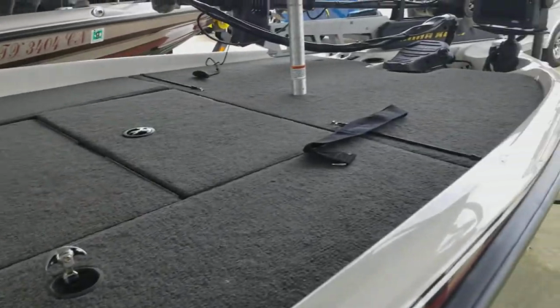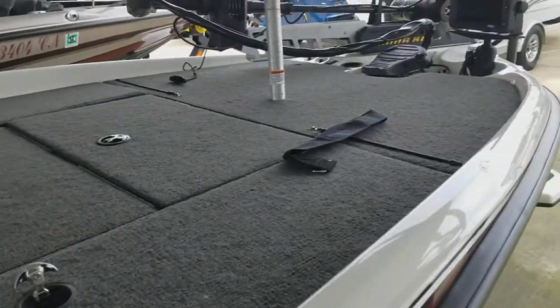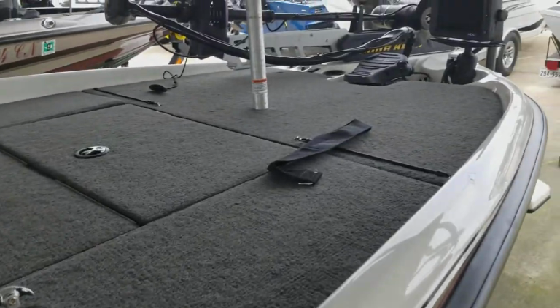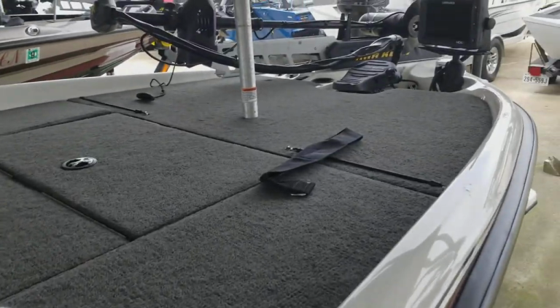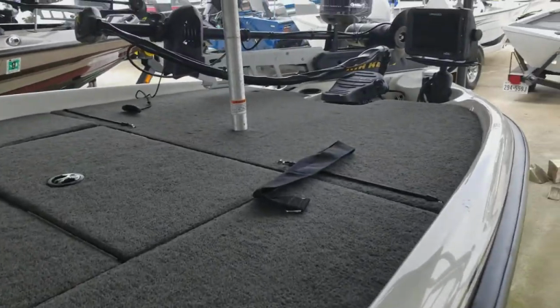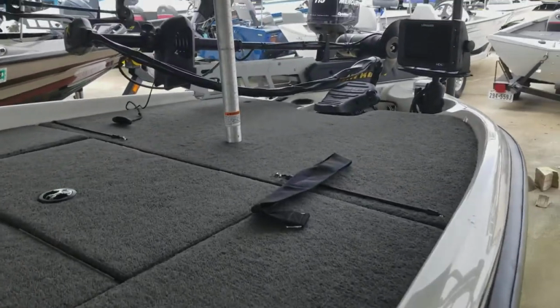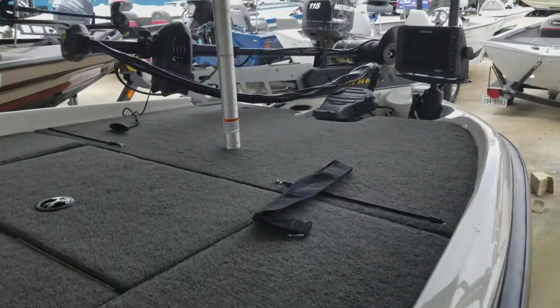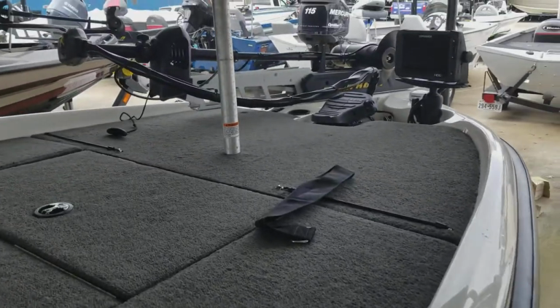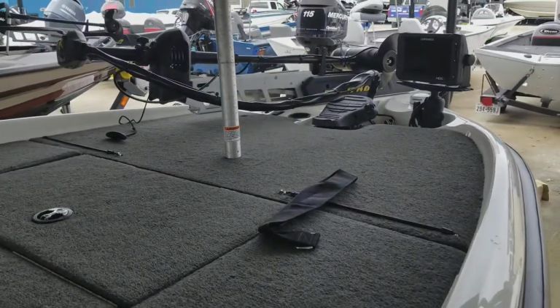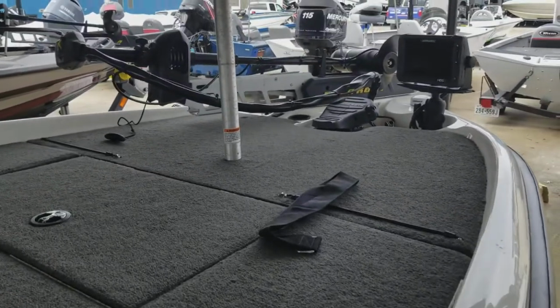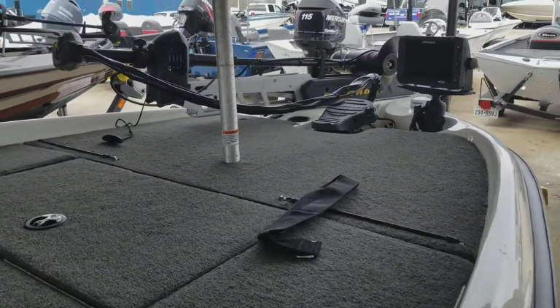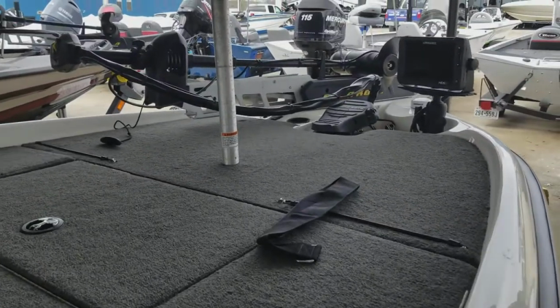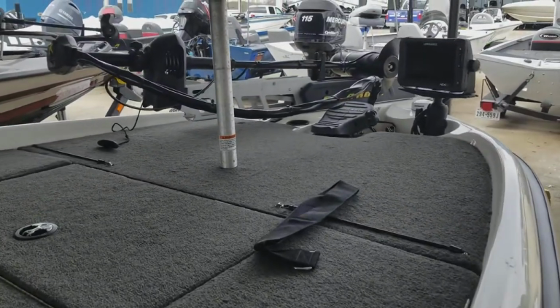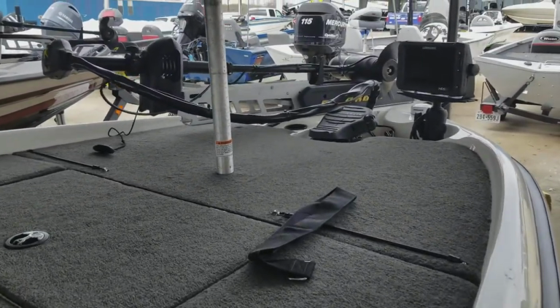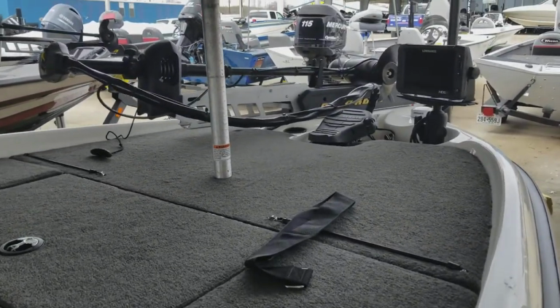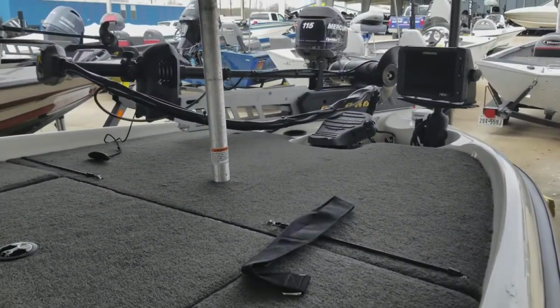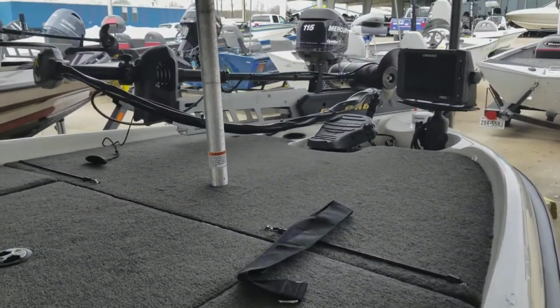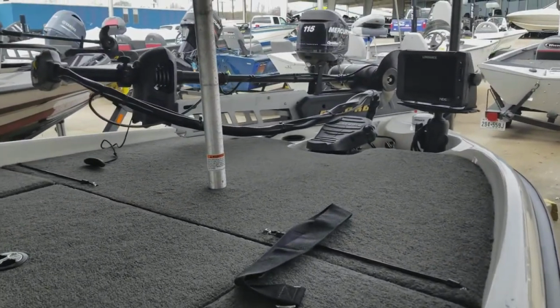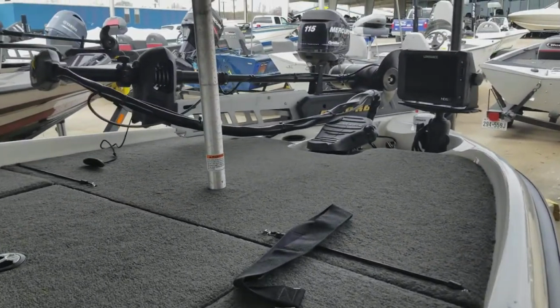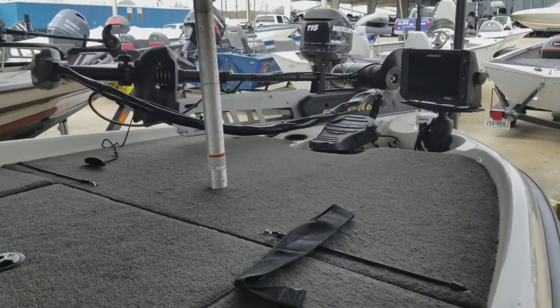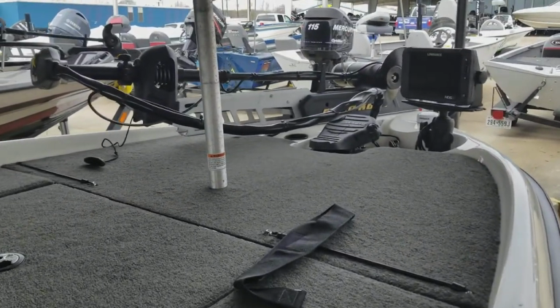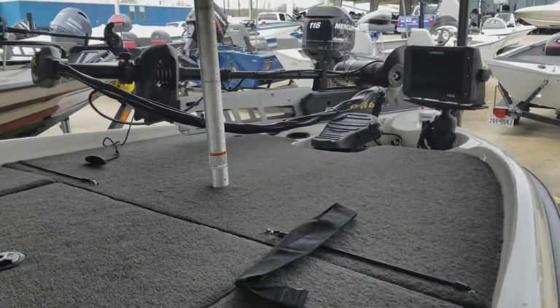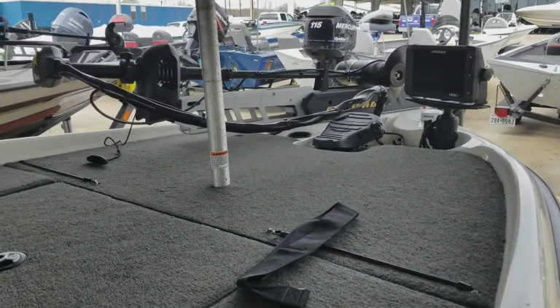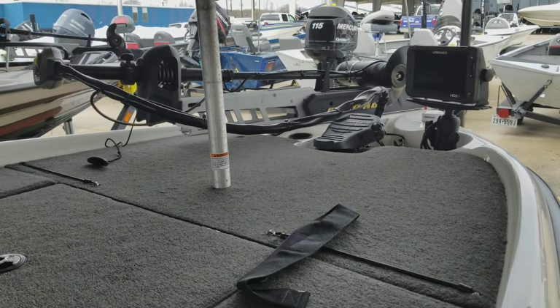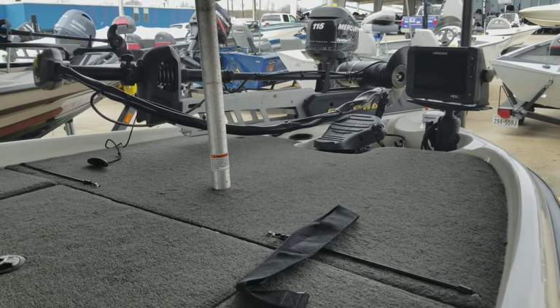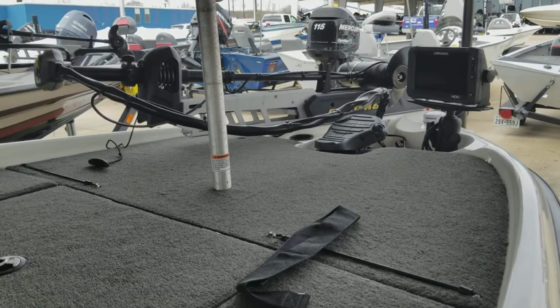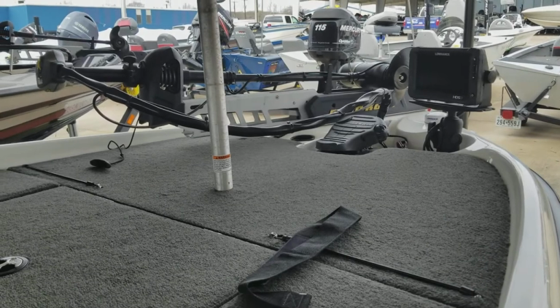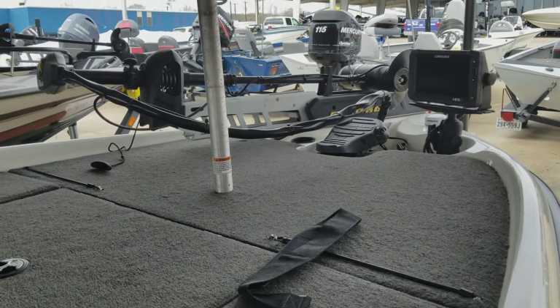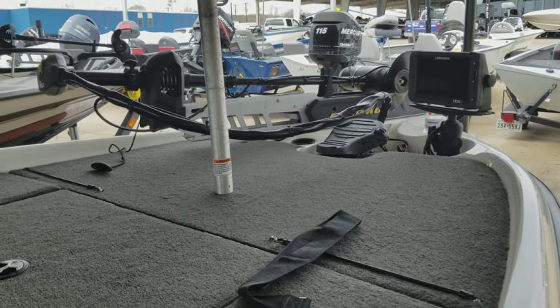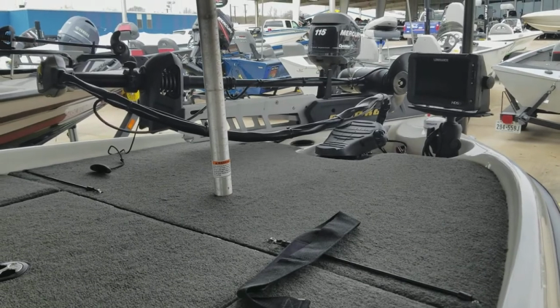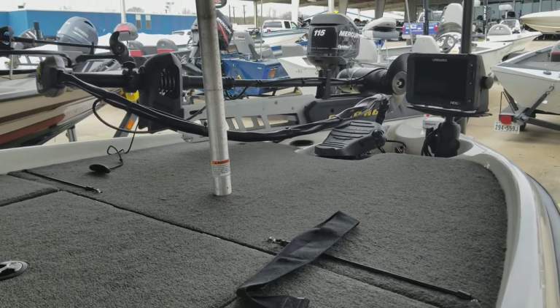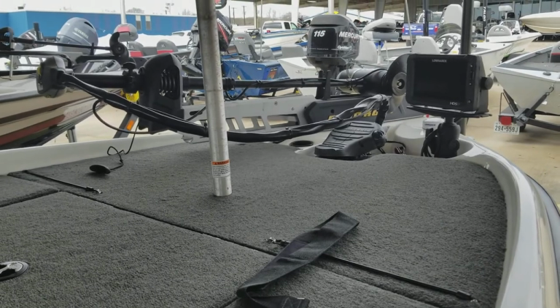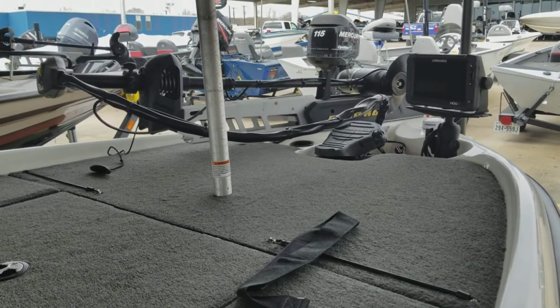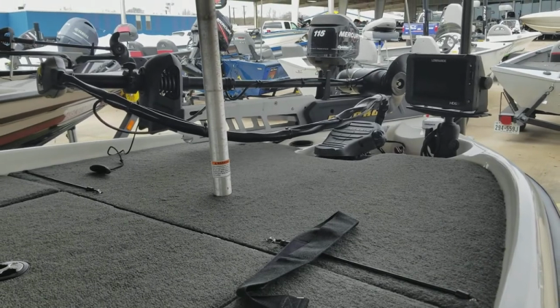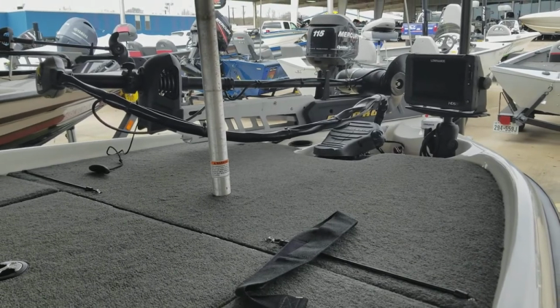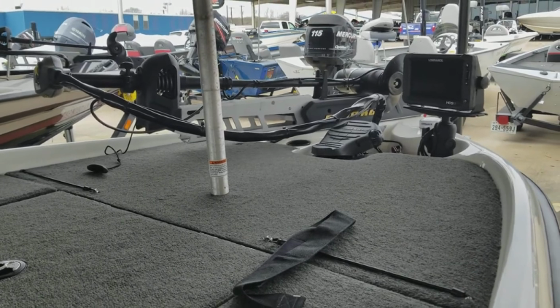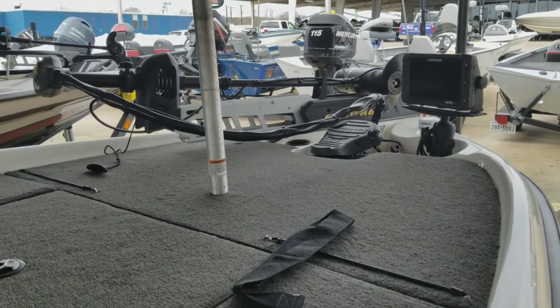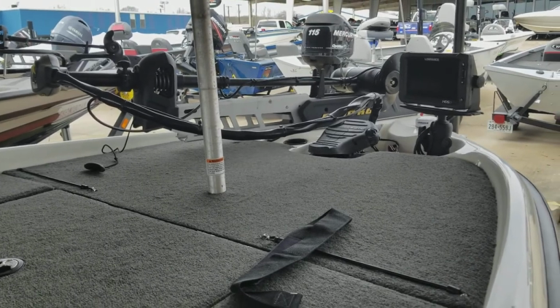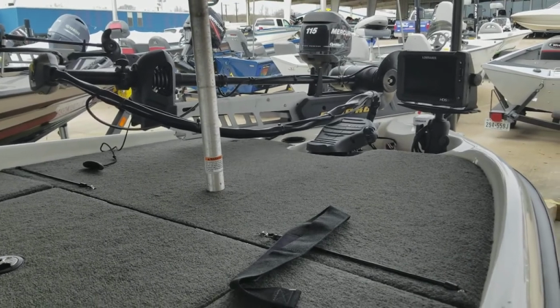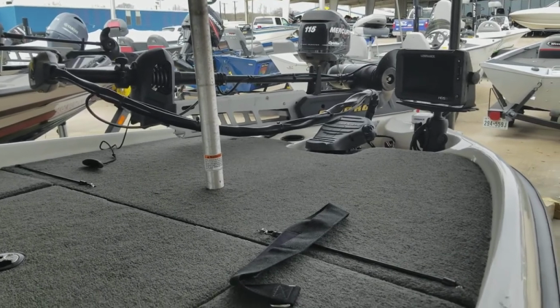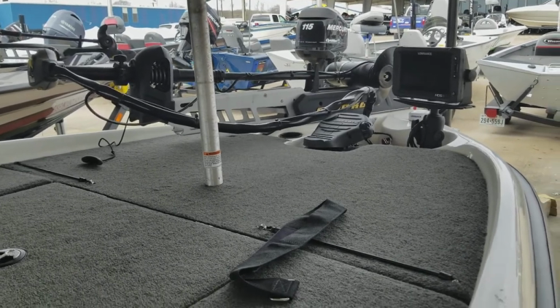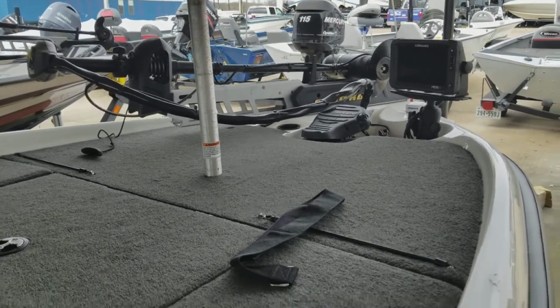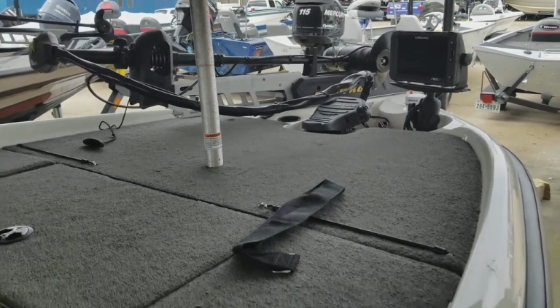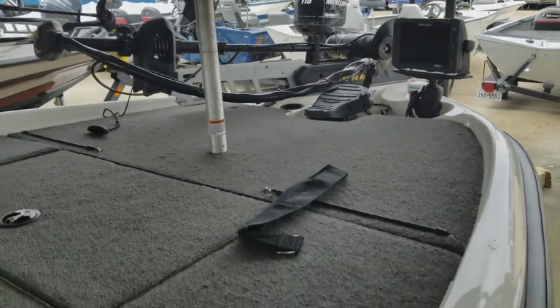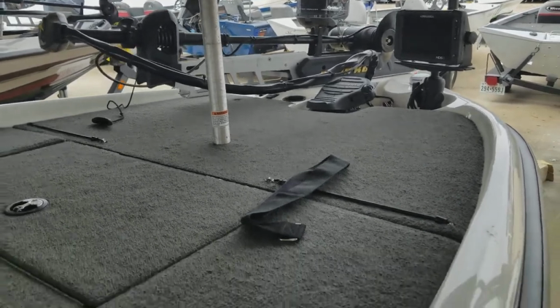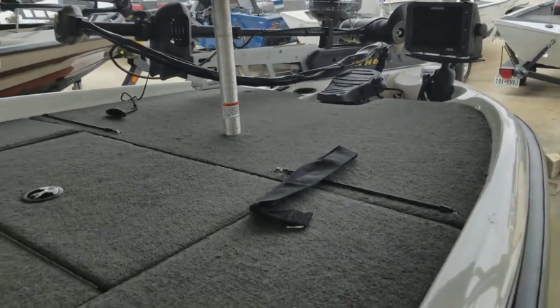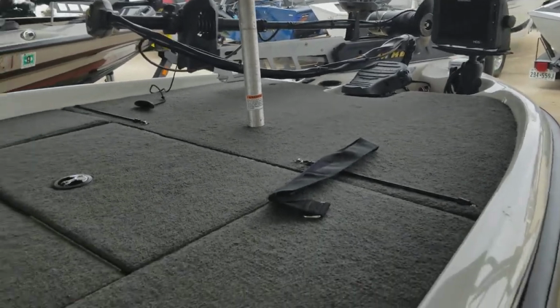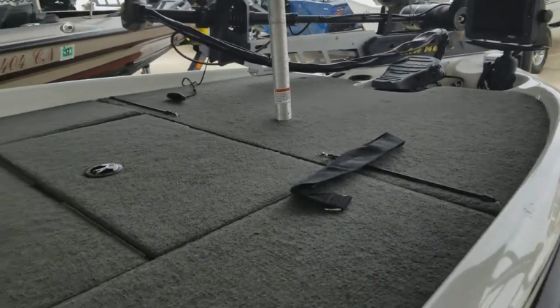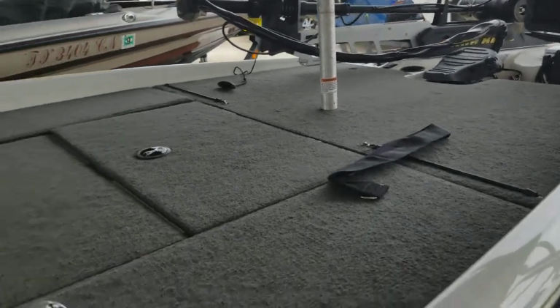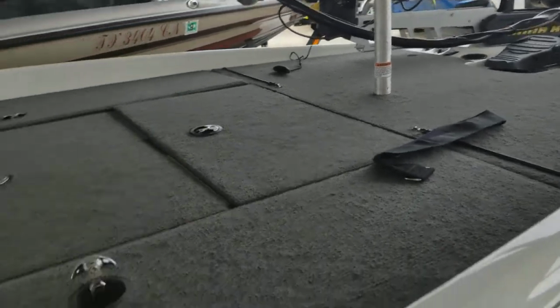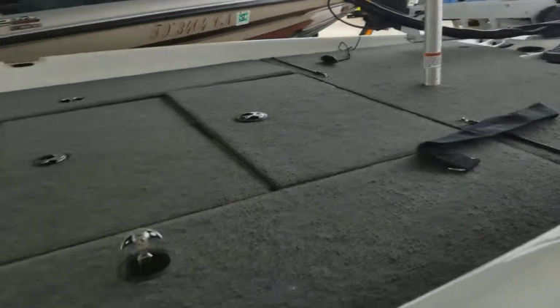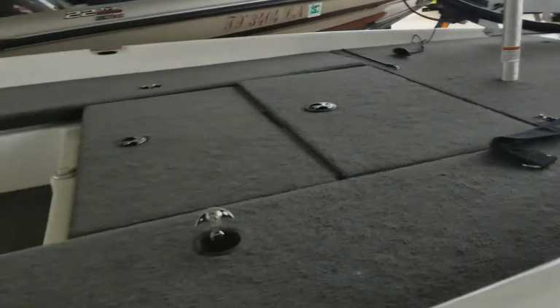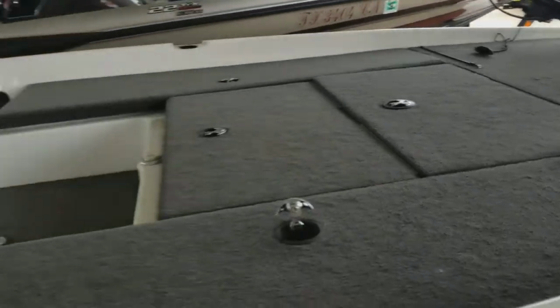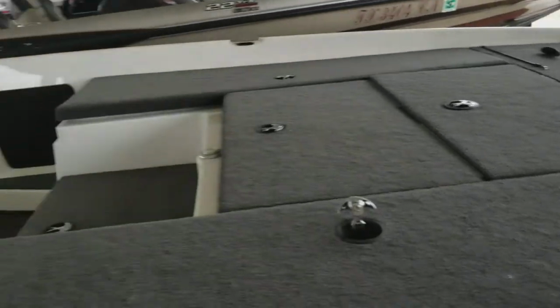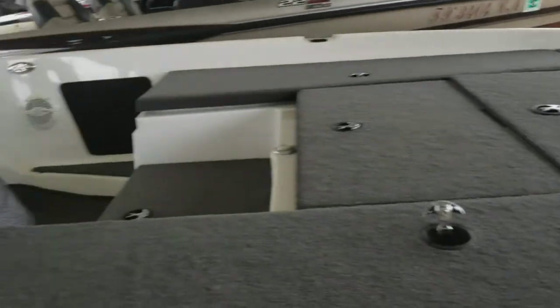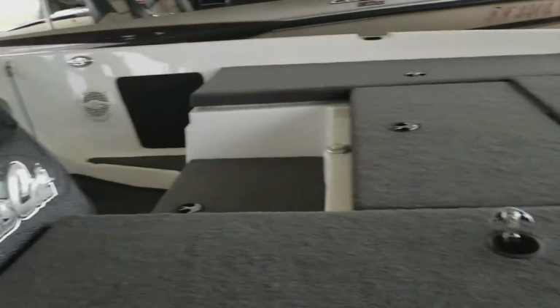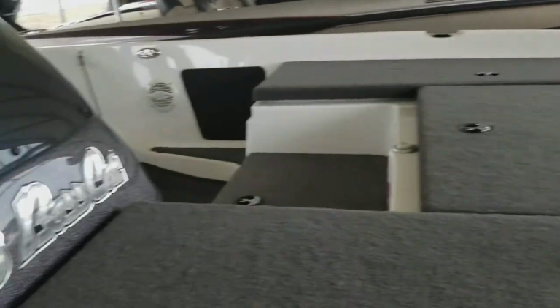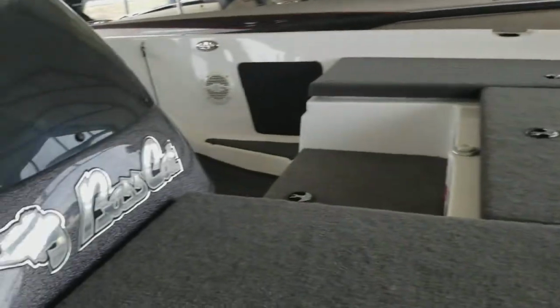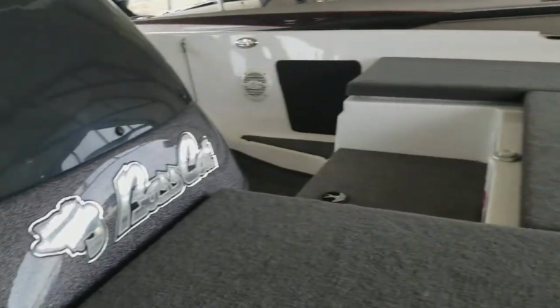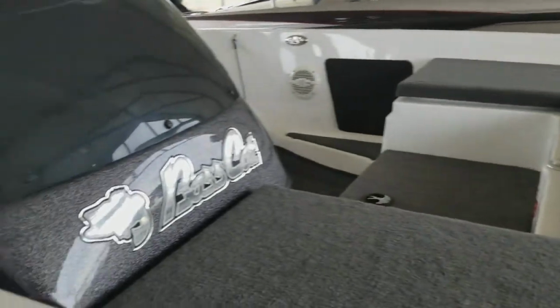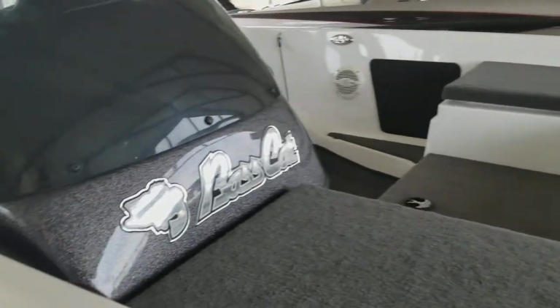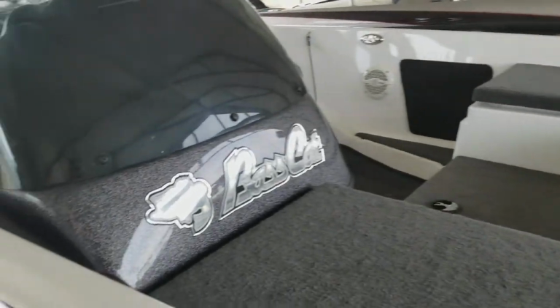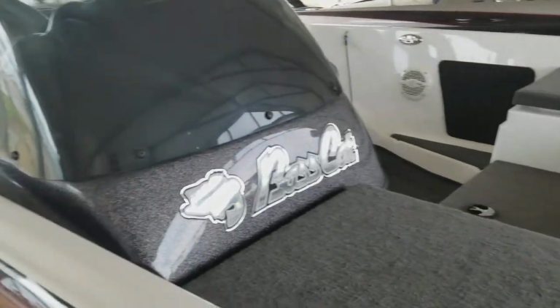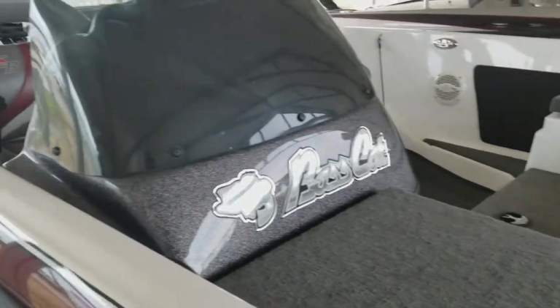HDS 9 on the bow, Lakota 4Trex 80lb on the front there.